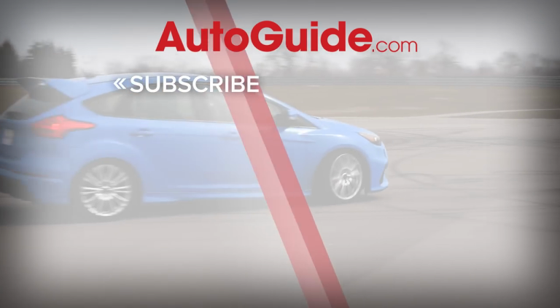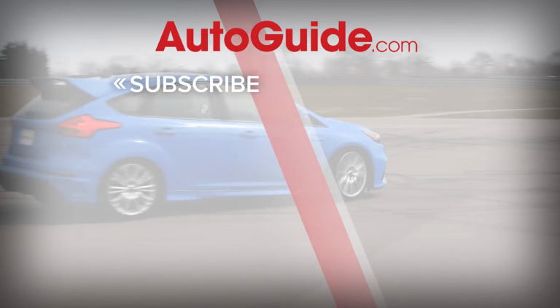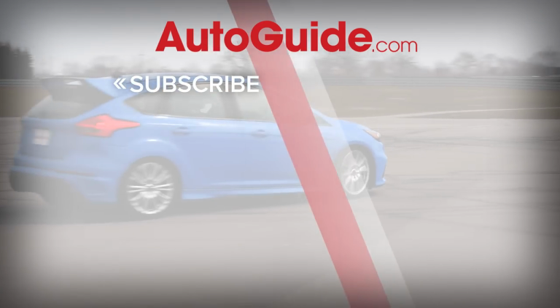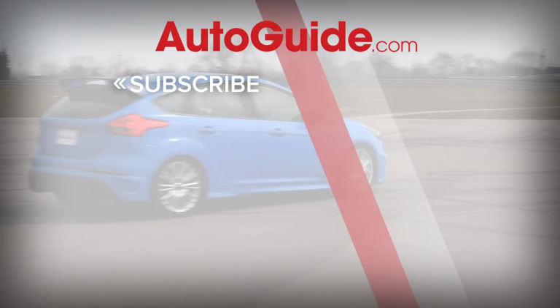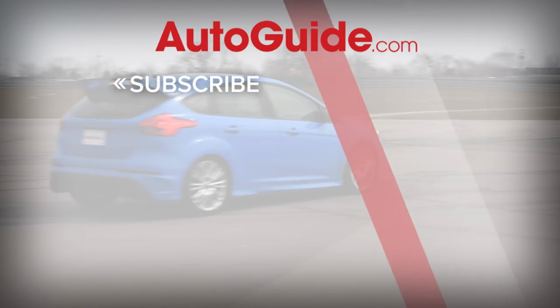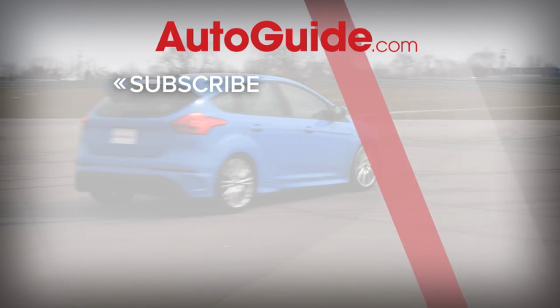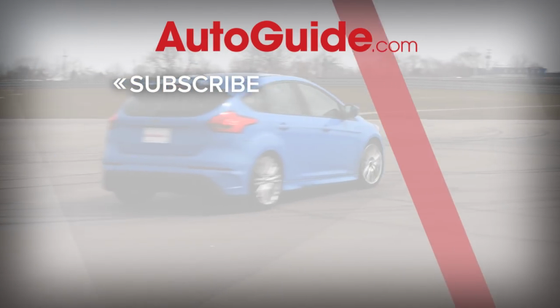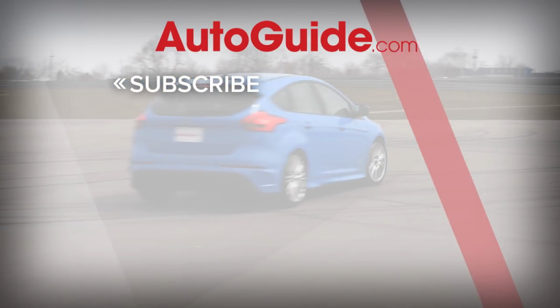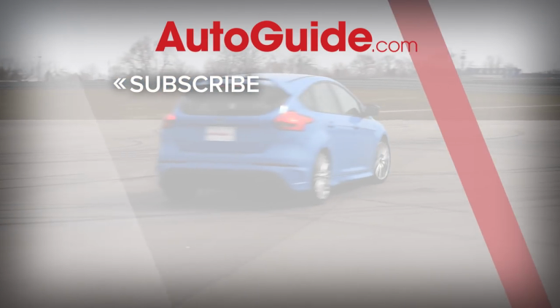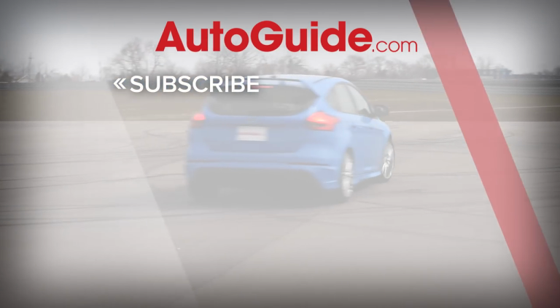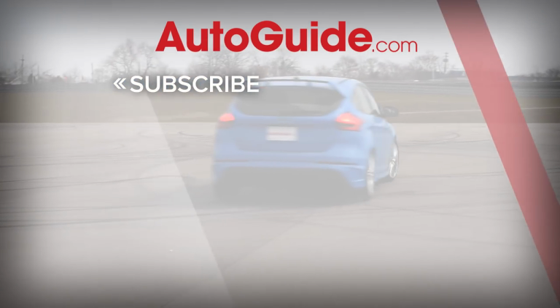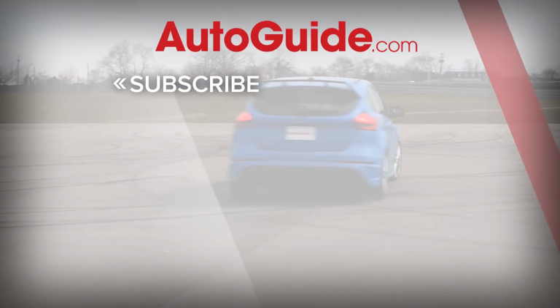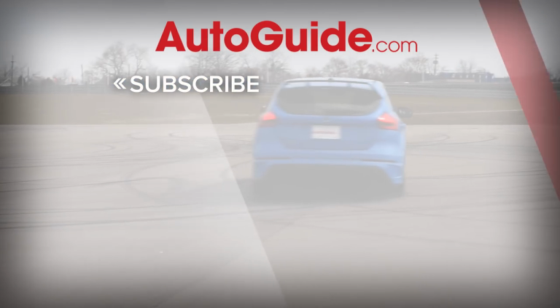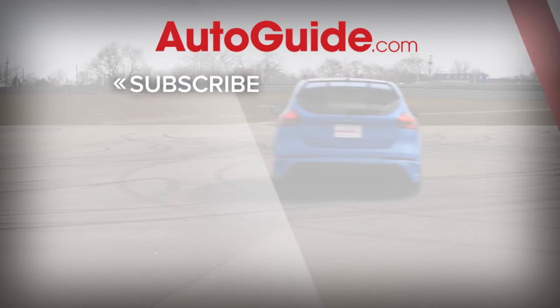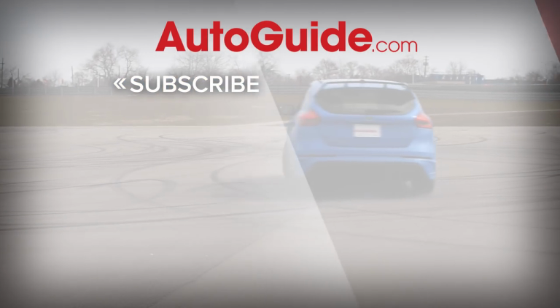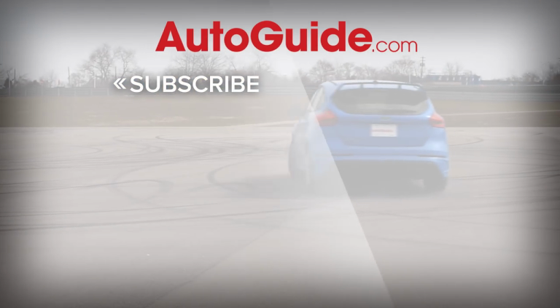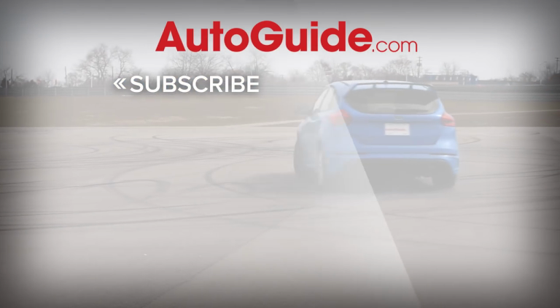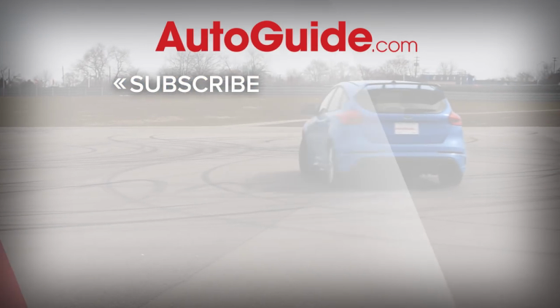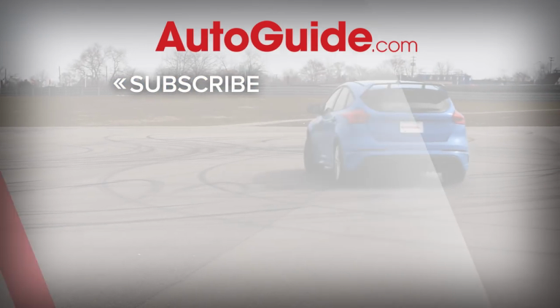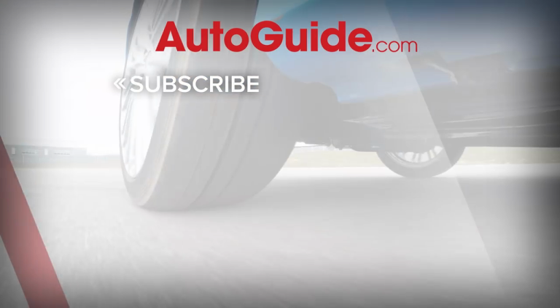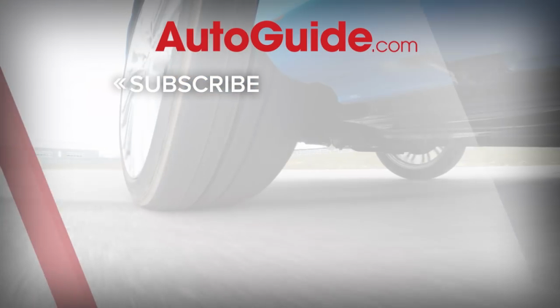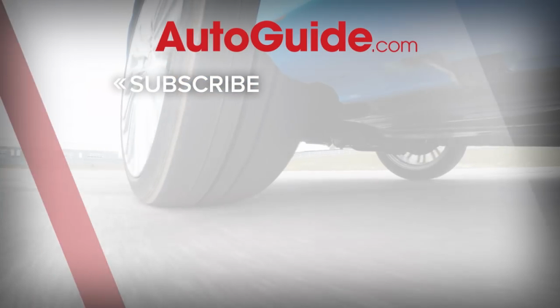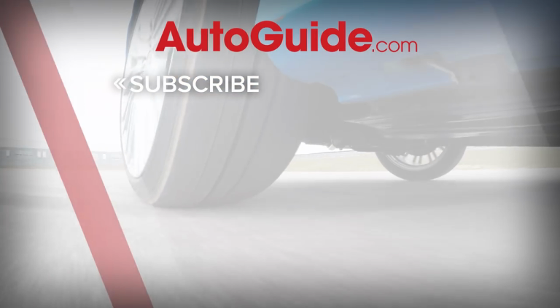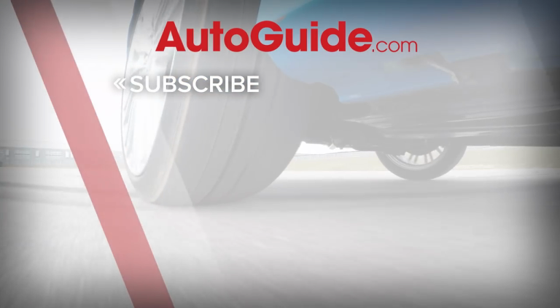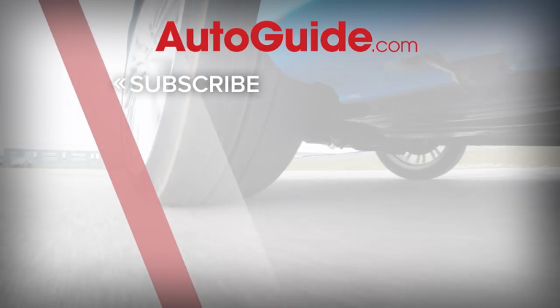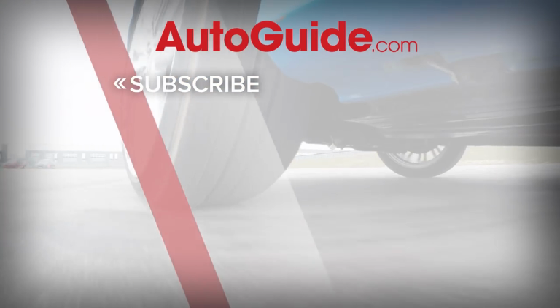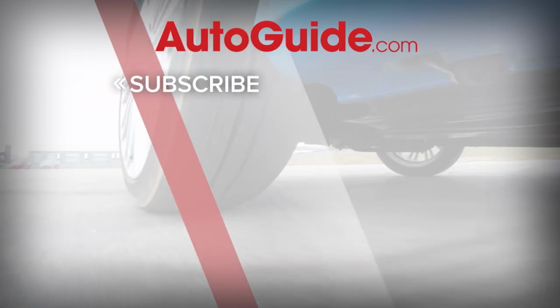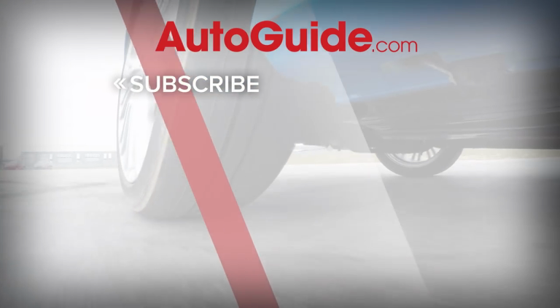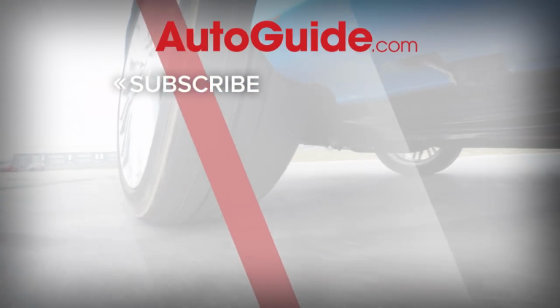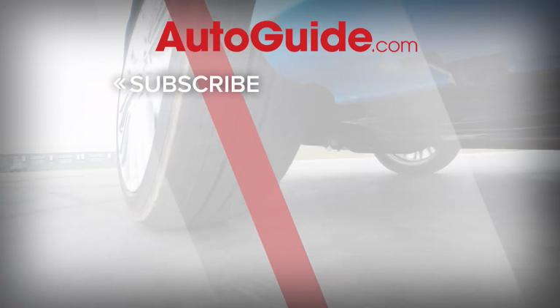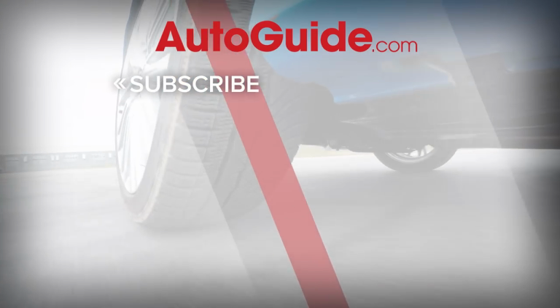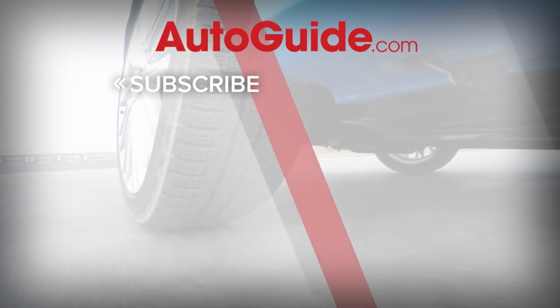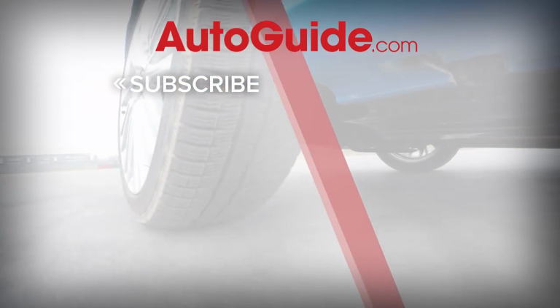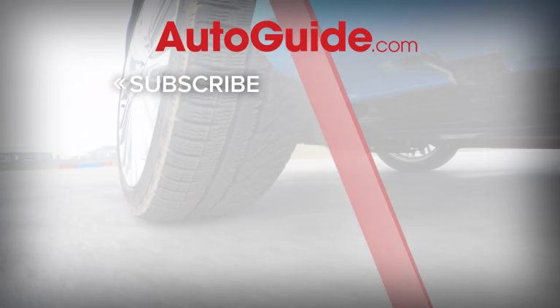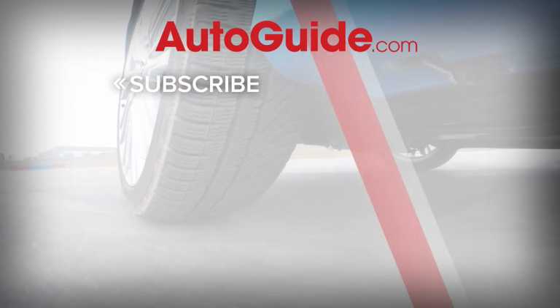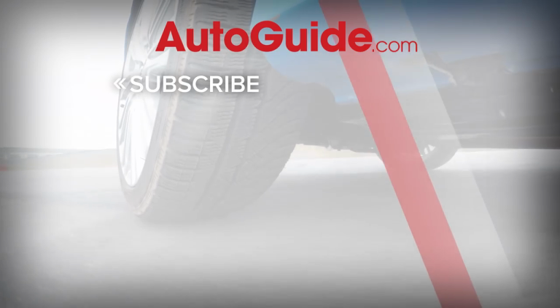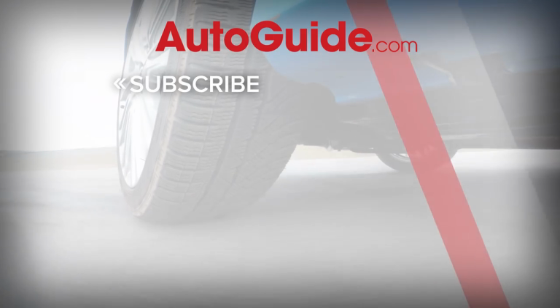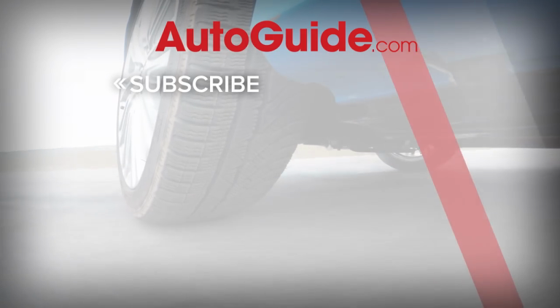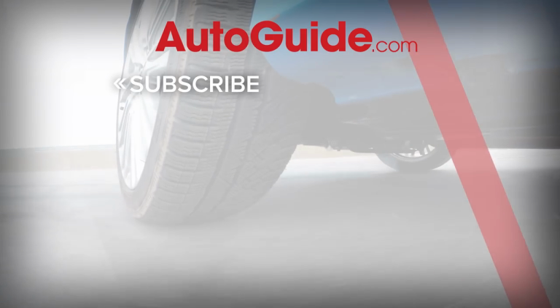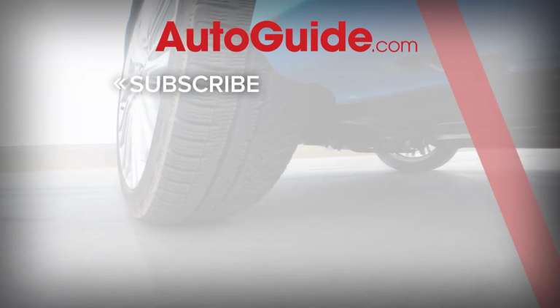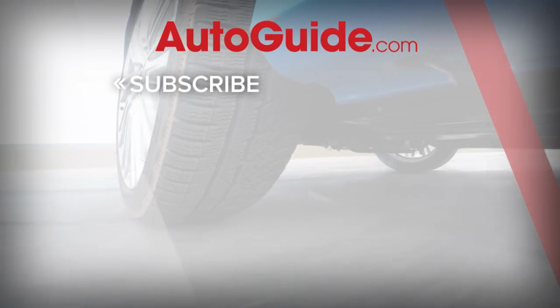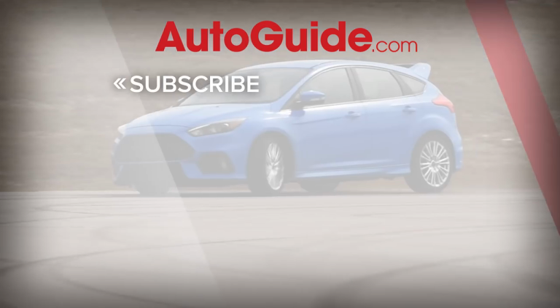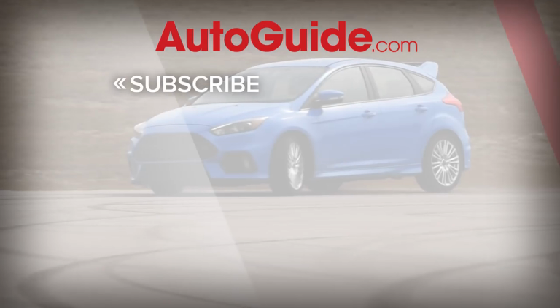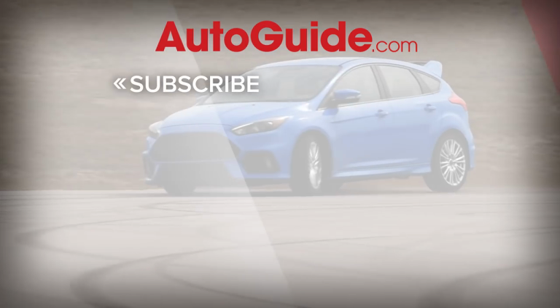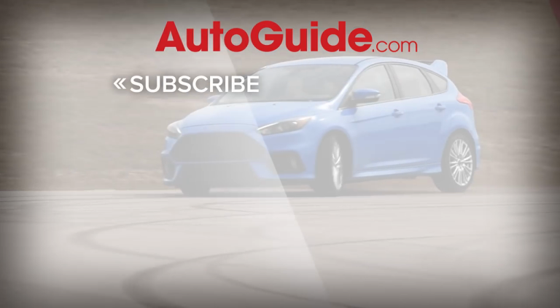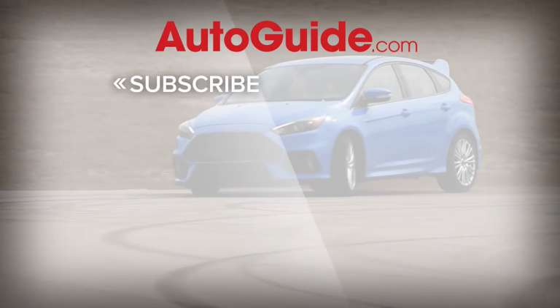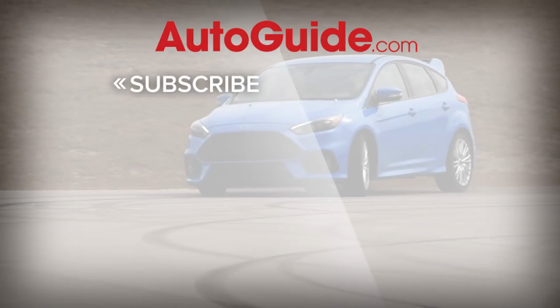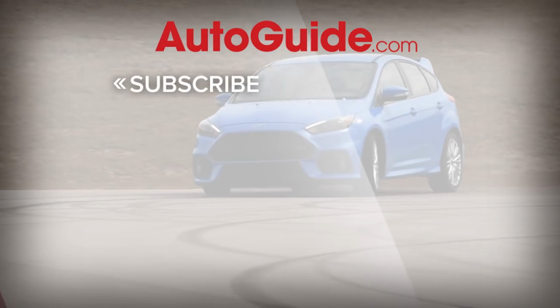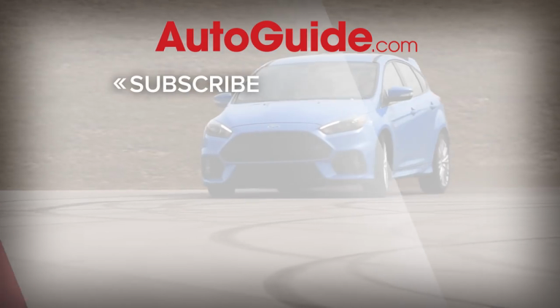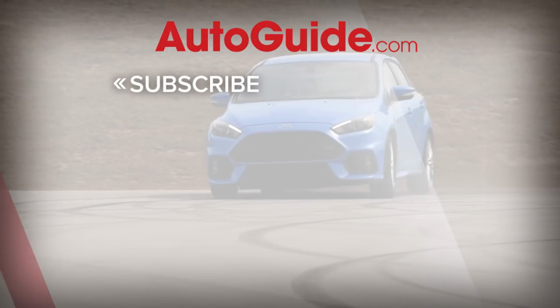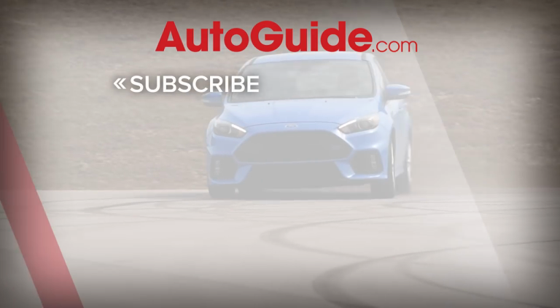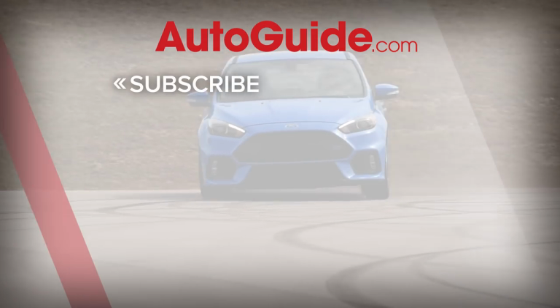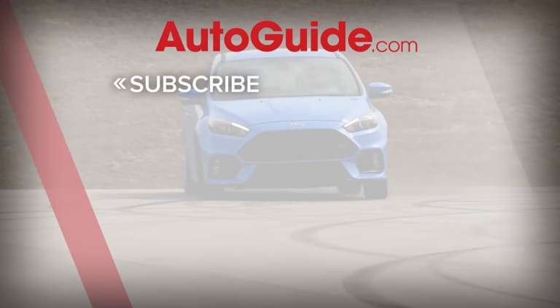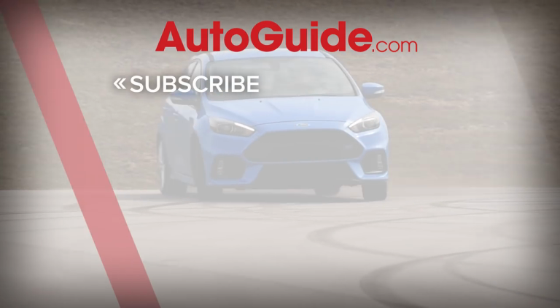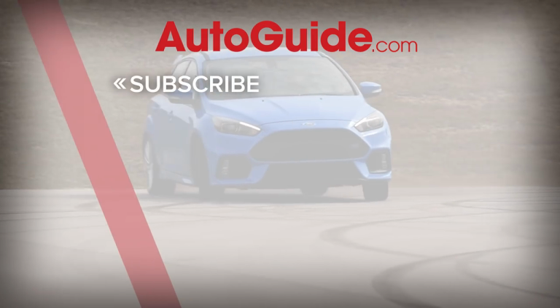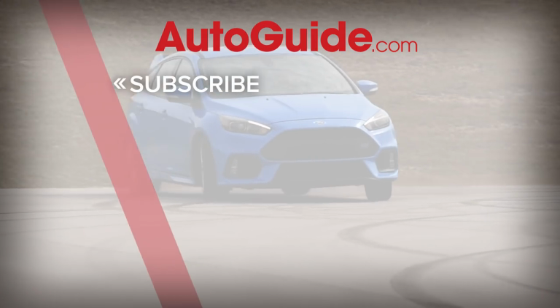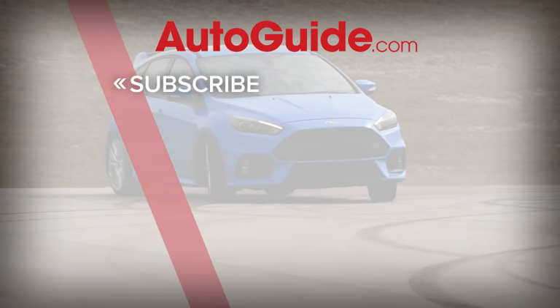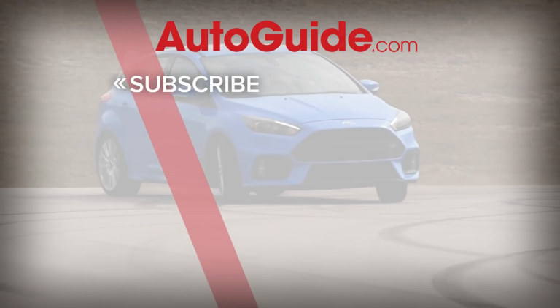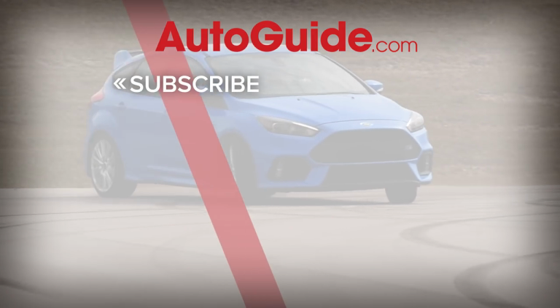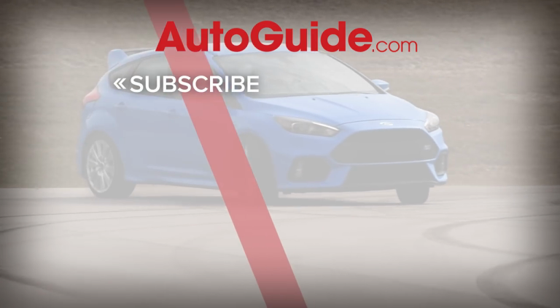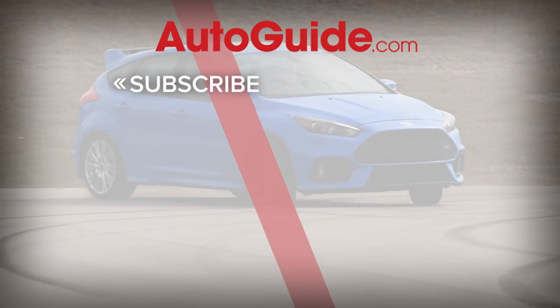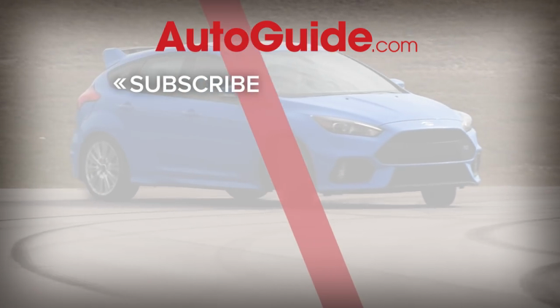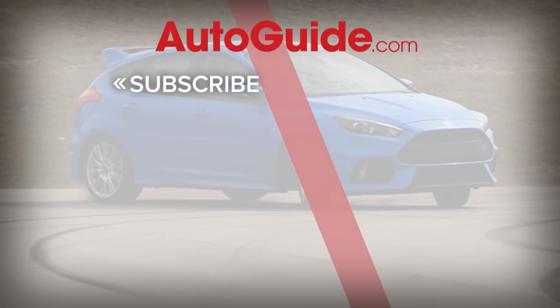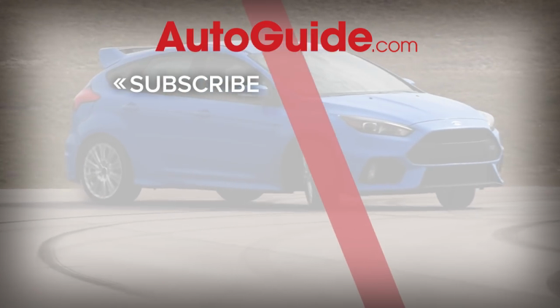And before you go, don't forget to subscribe to the AutoGuide.com YouTube channel to get all of our latest features and vehicle reviews.